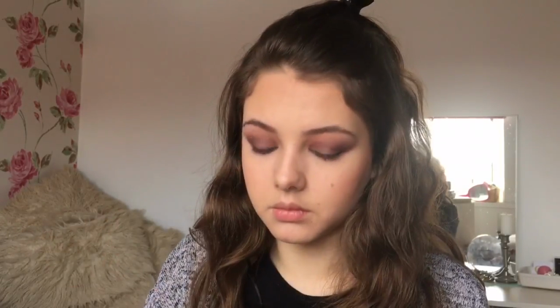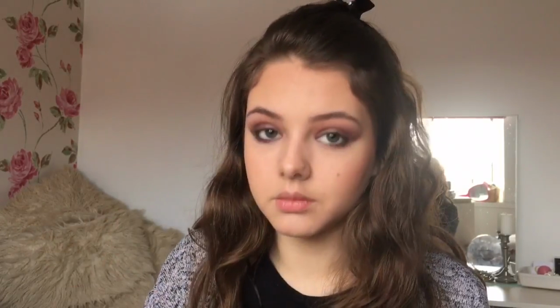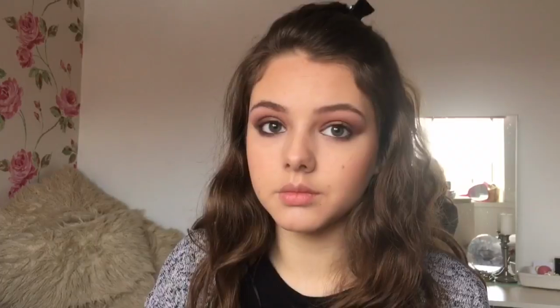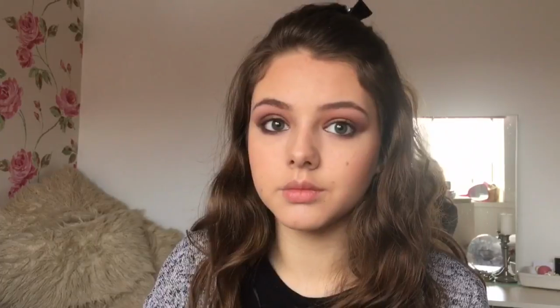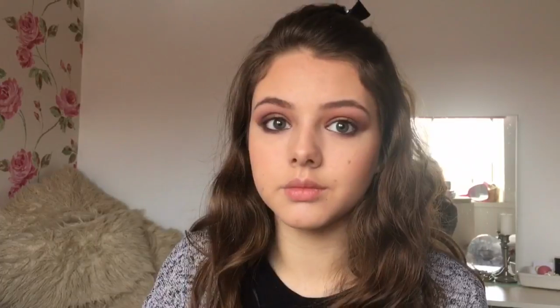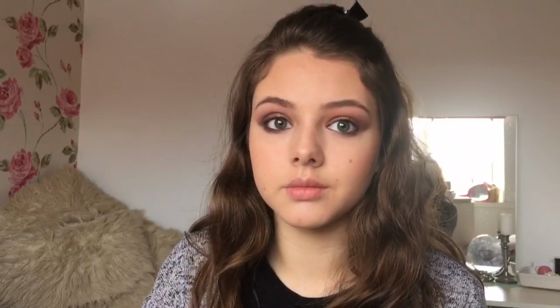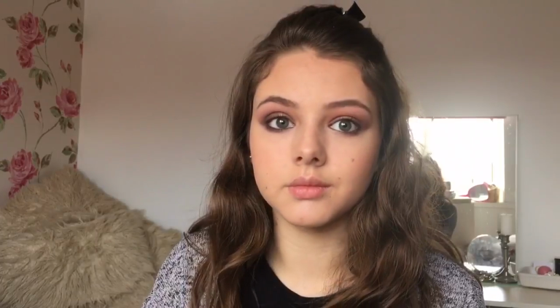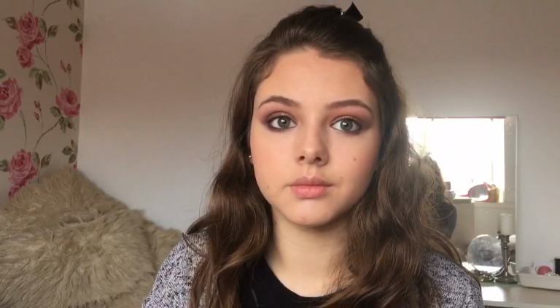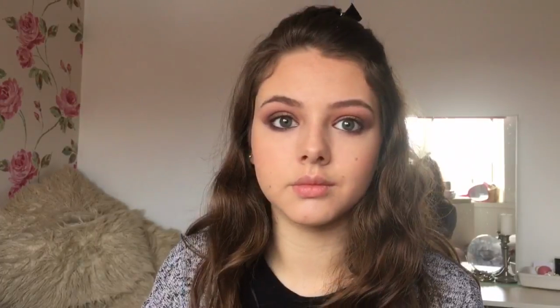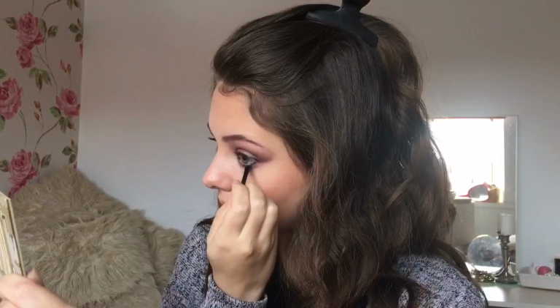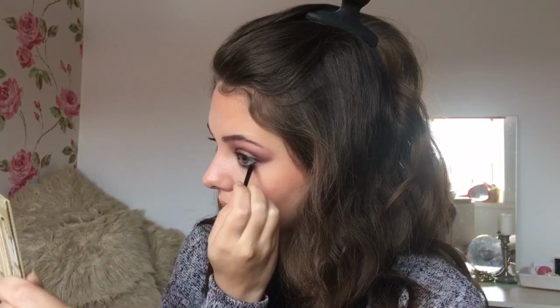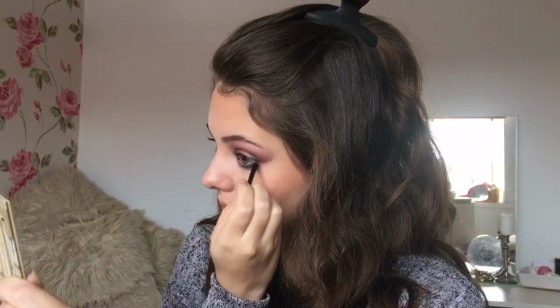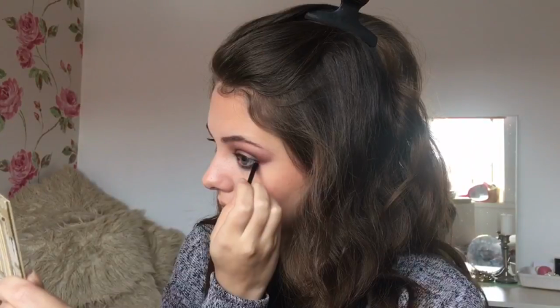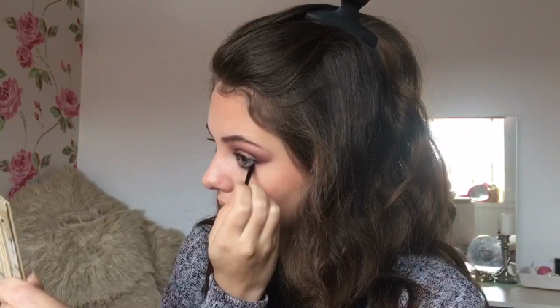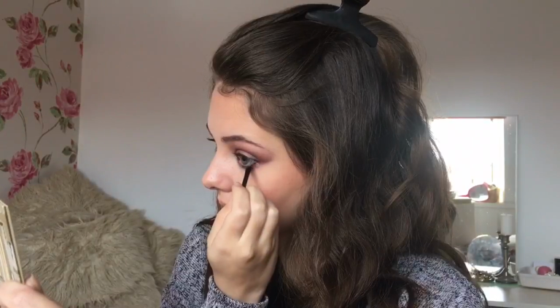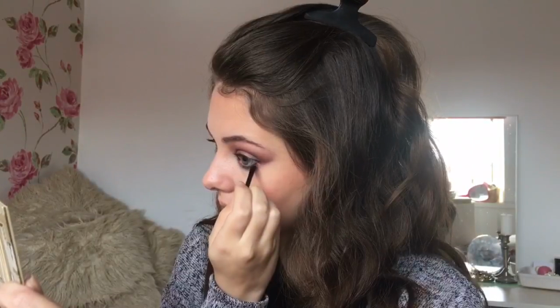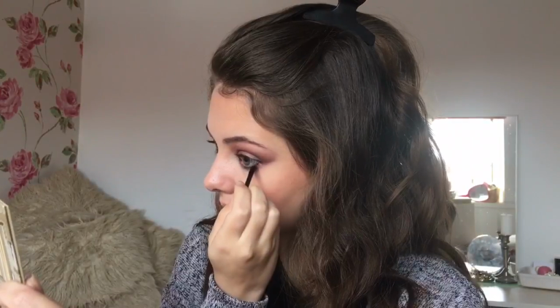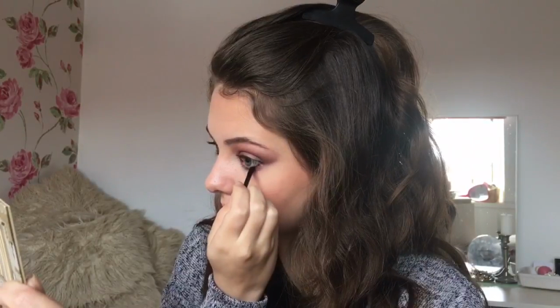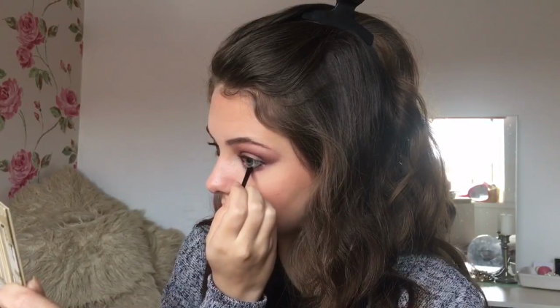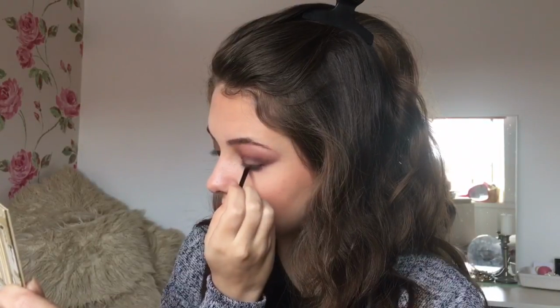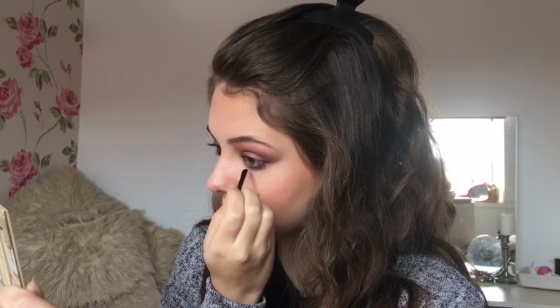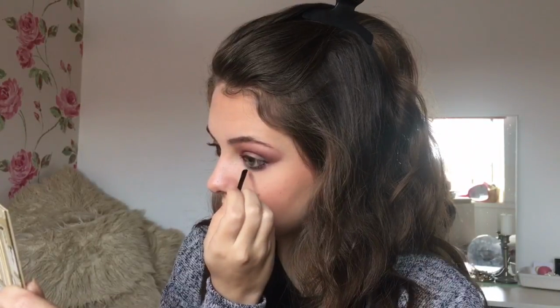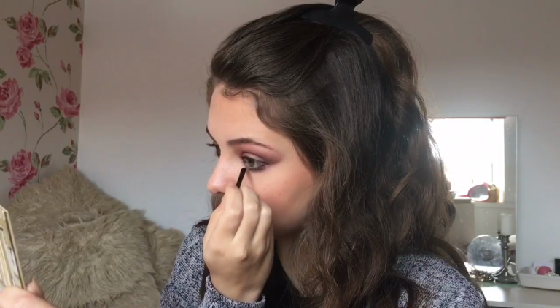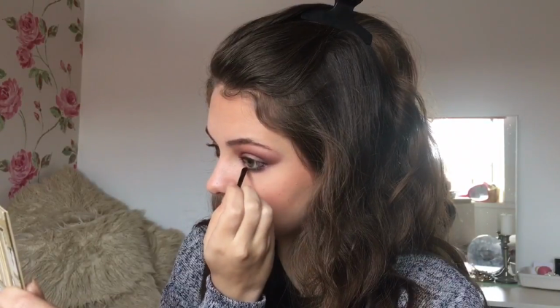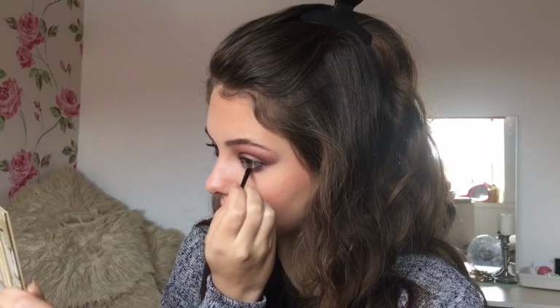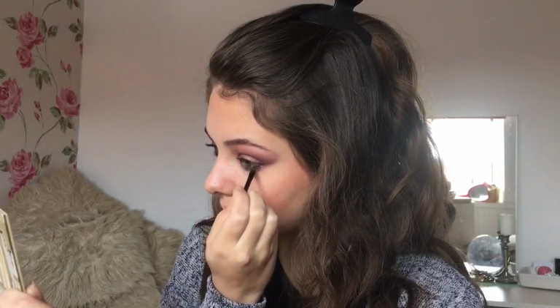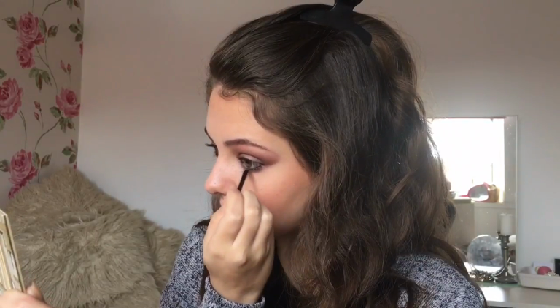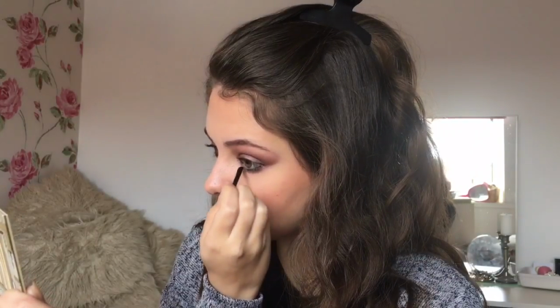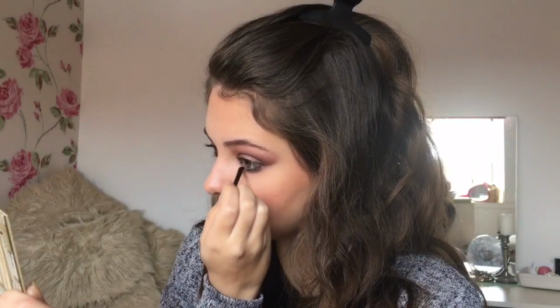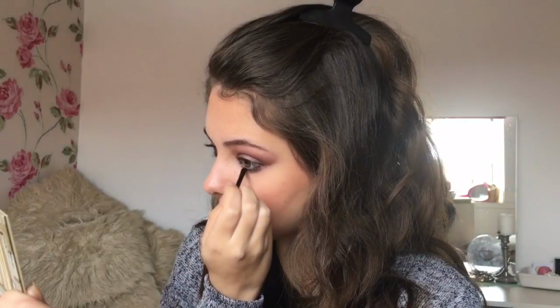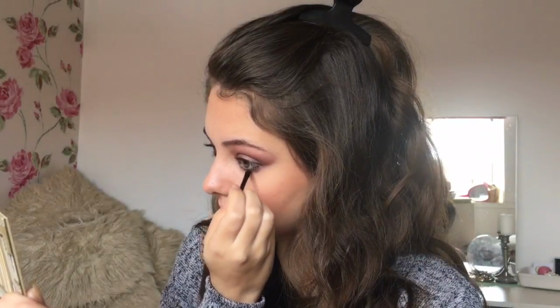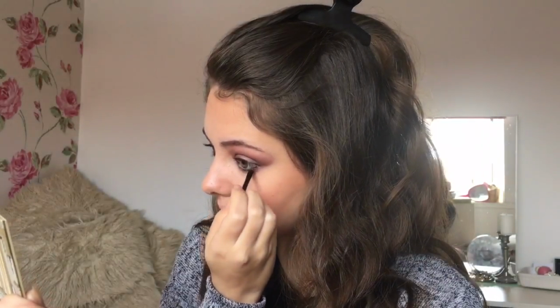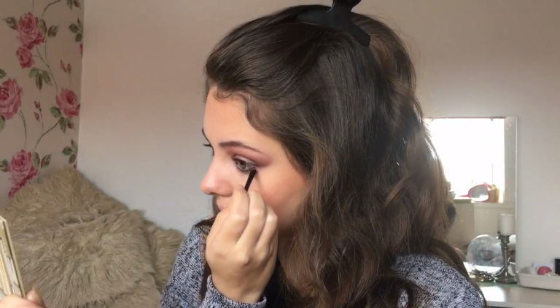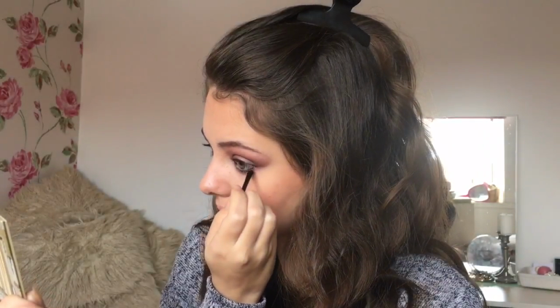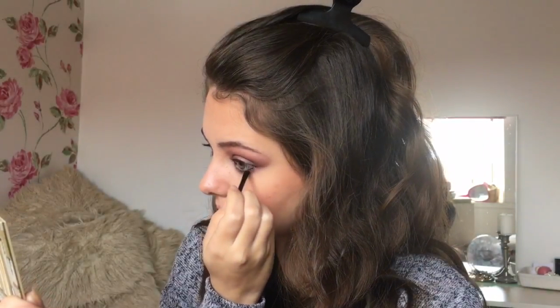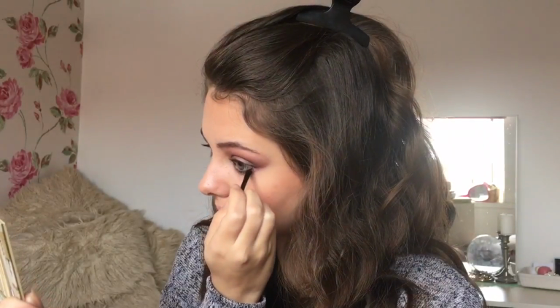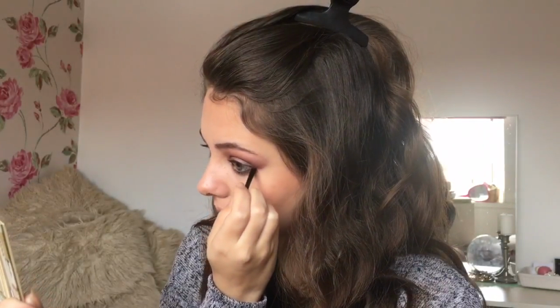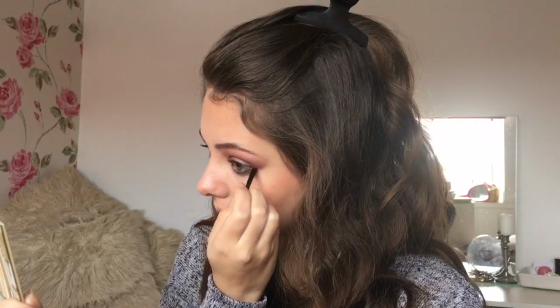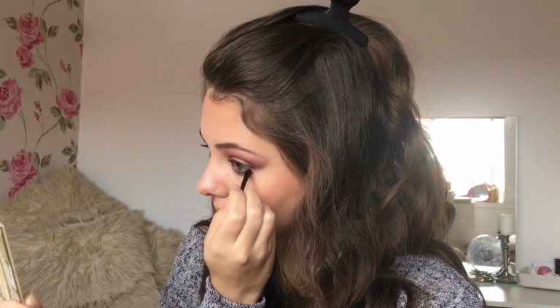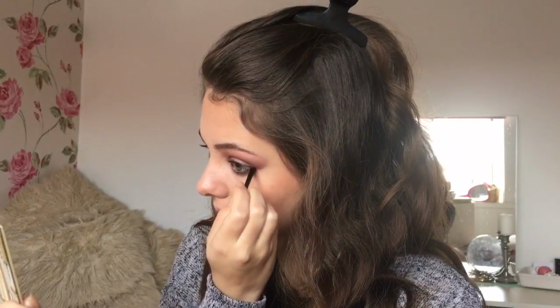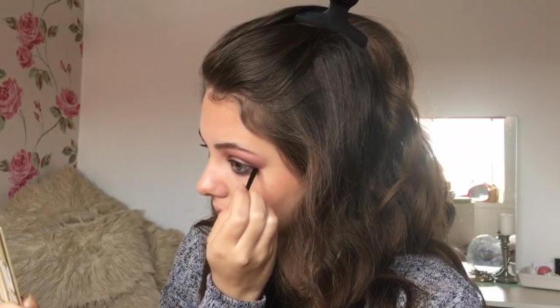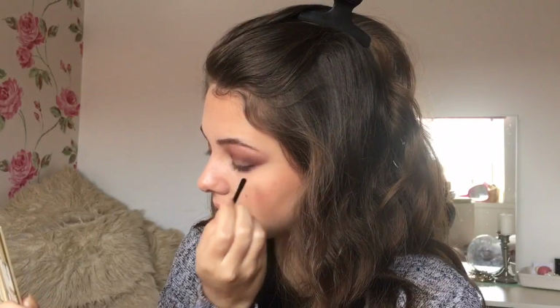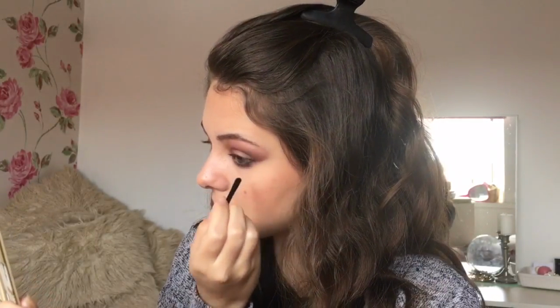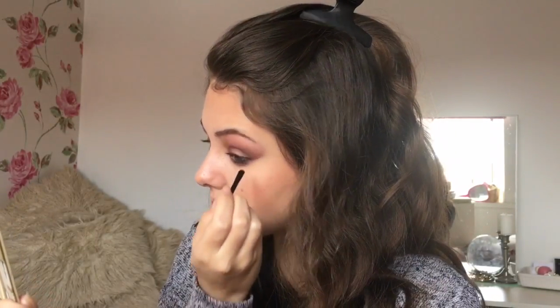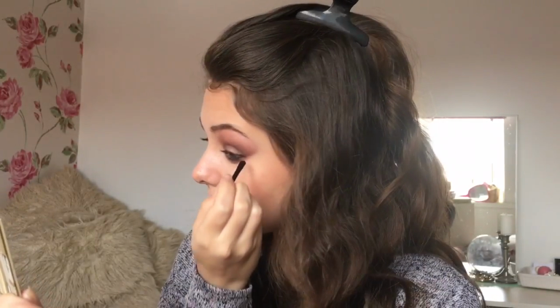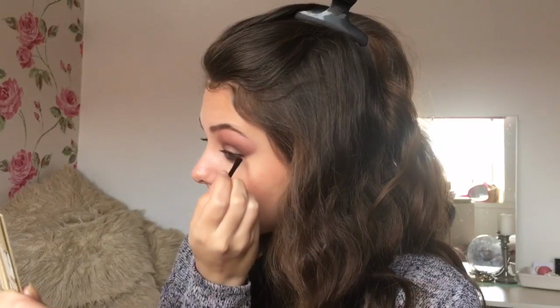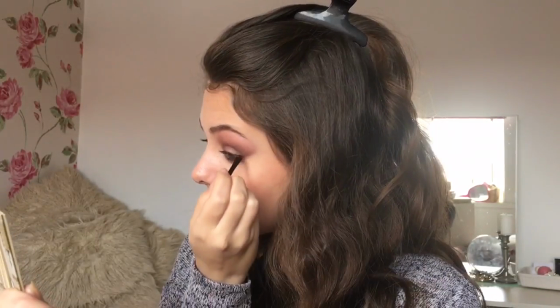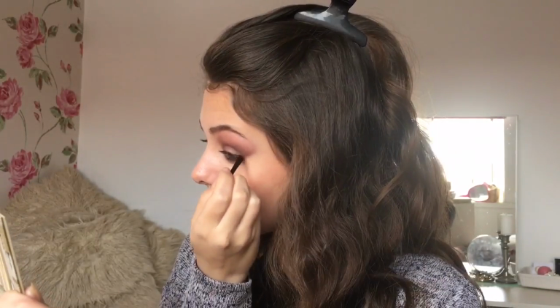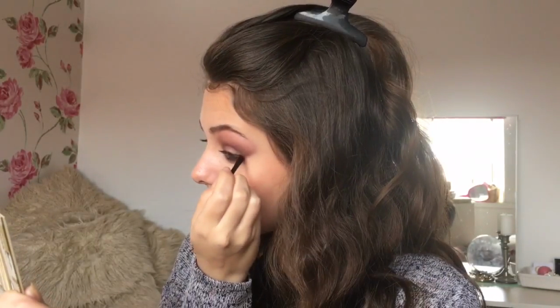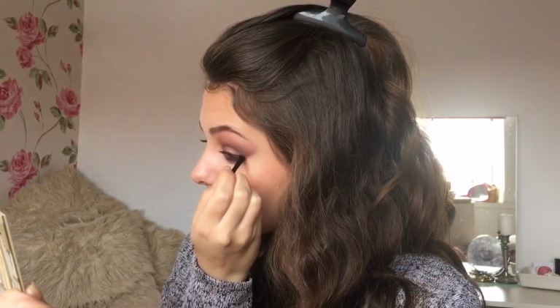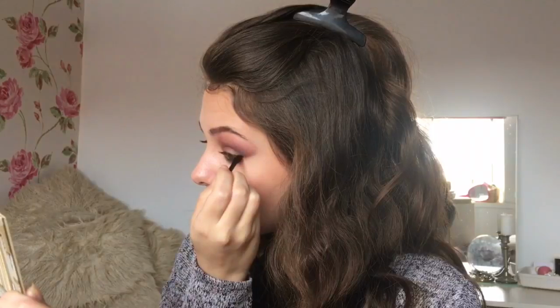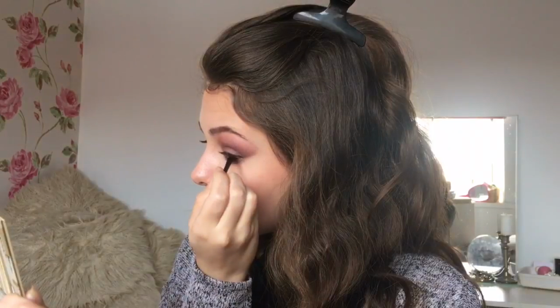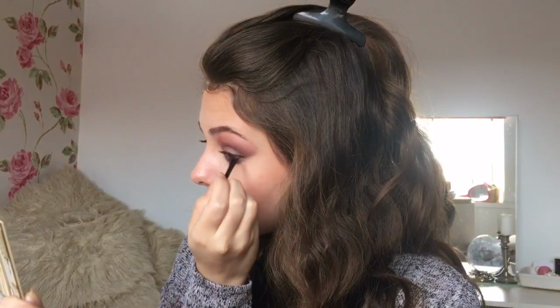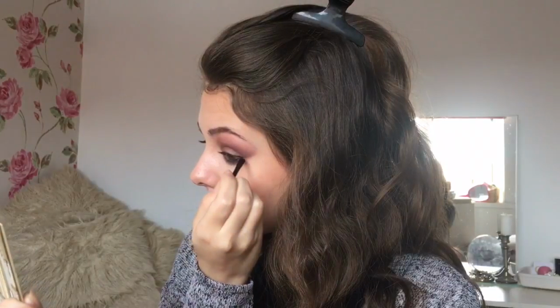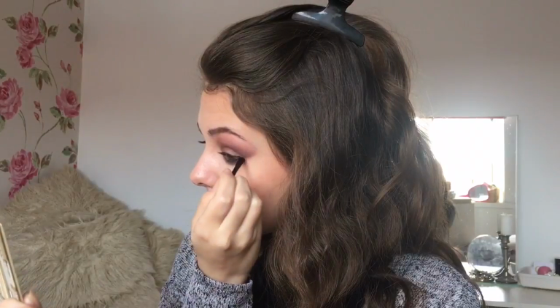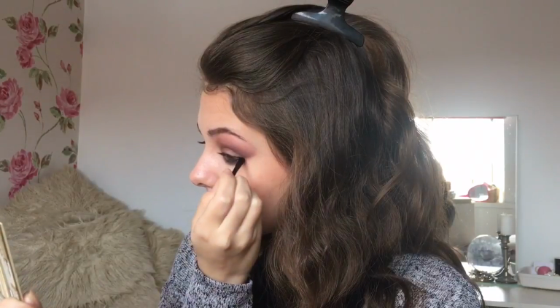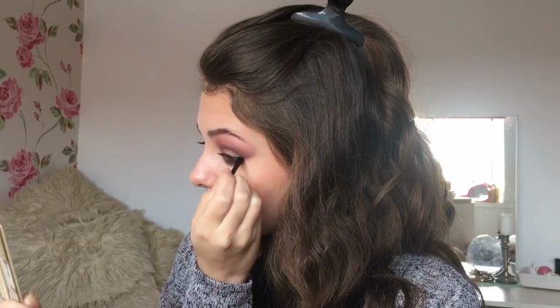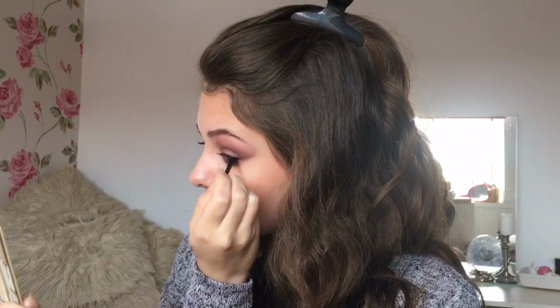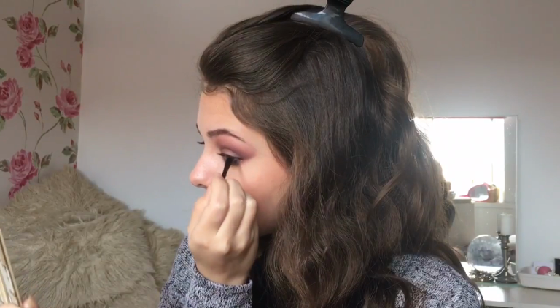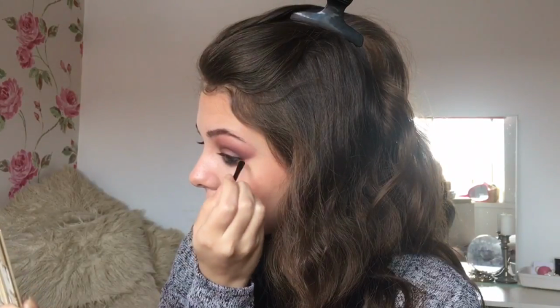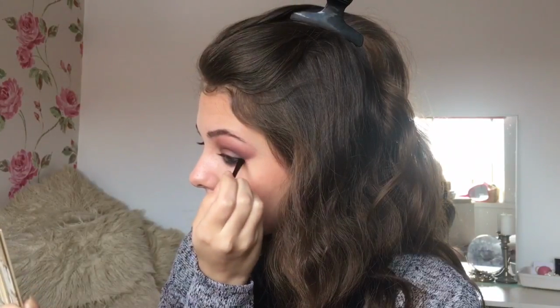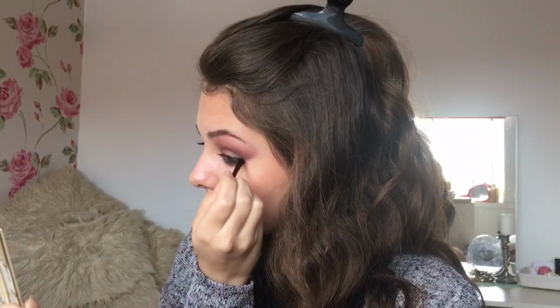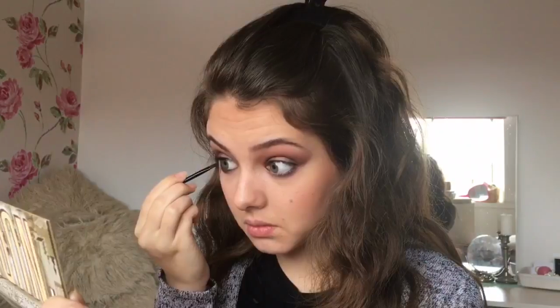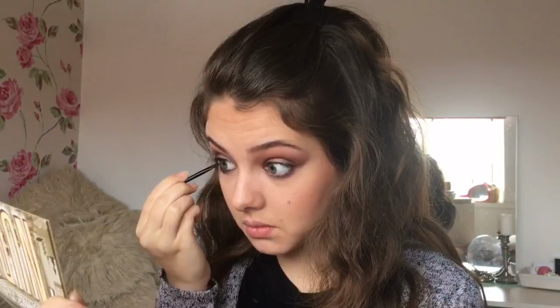GG didn't wear winged liner — the look was quite smoky but soft — so I used a black shadow to smoke out the black pencil.